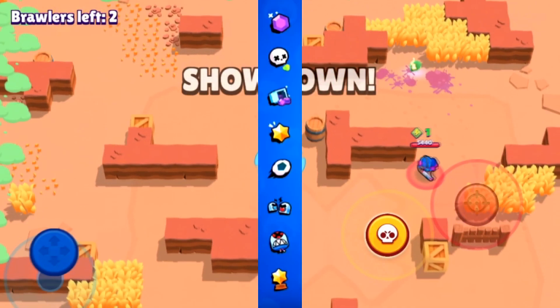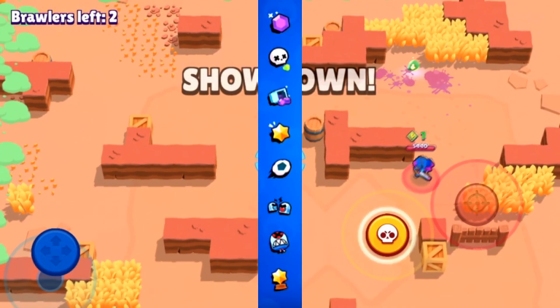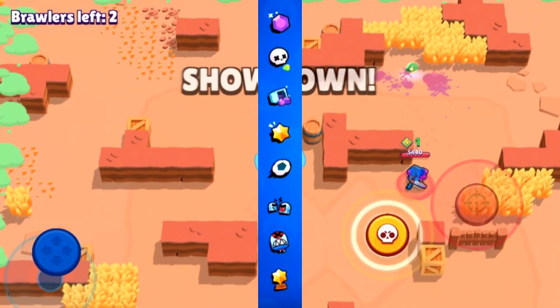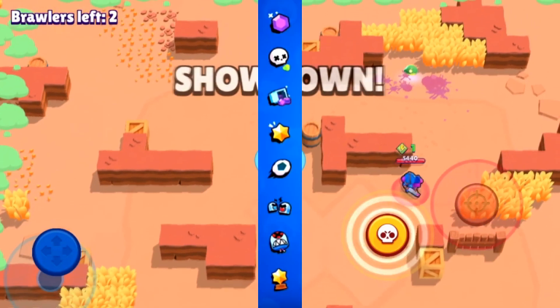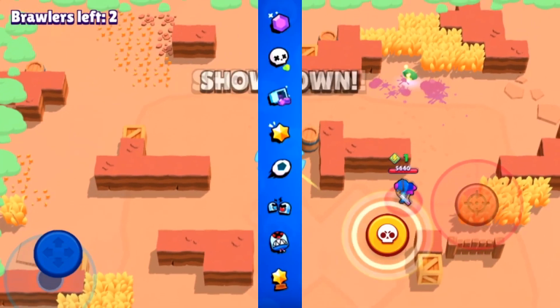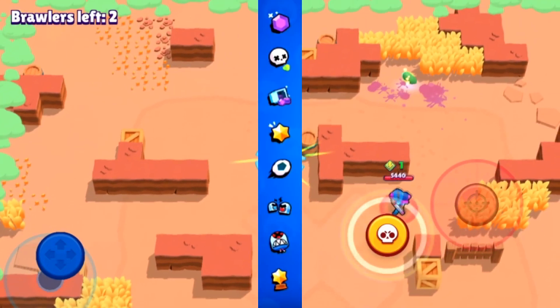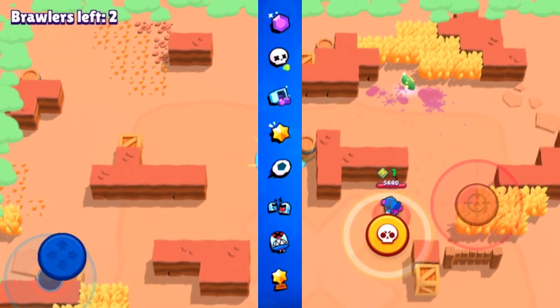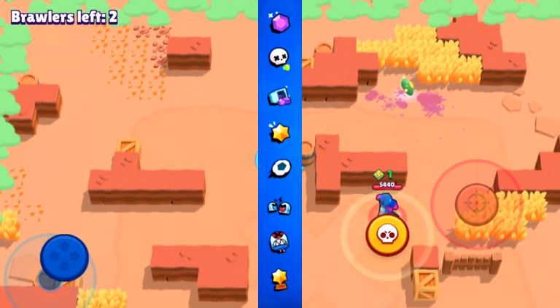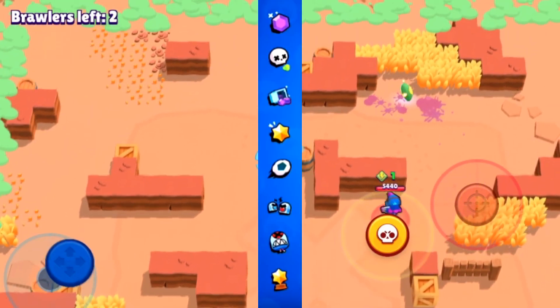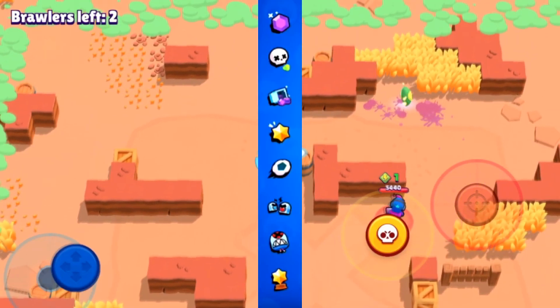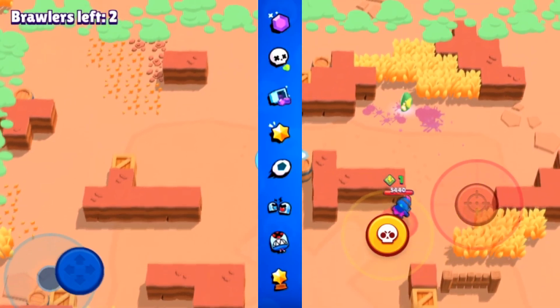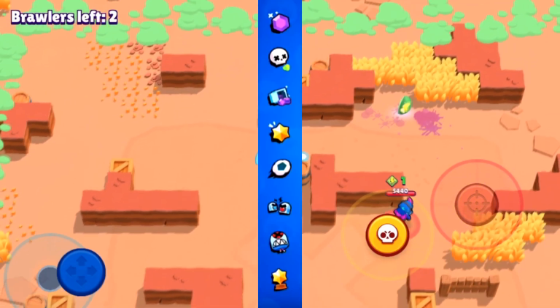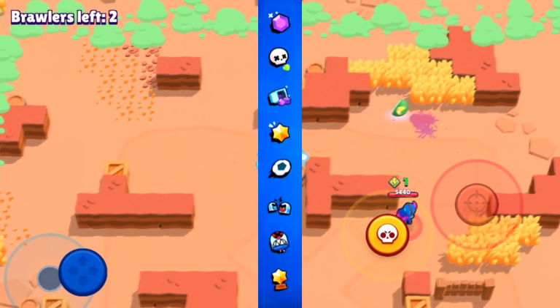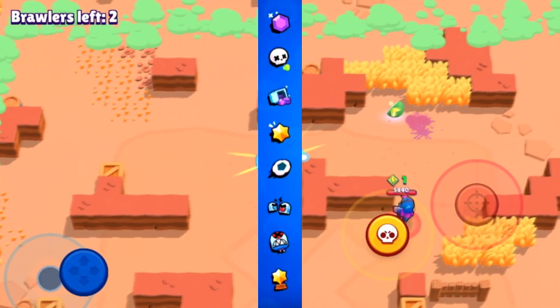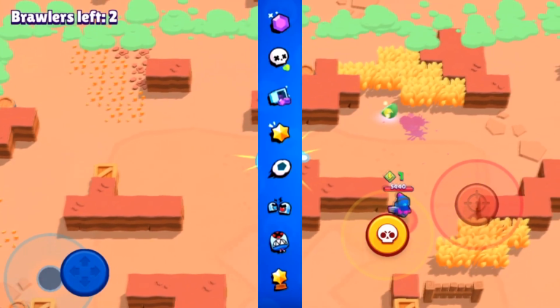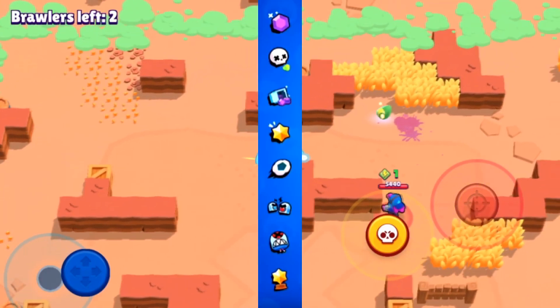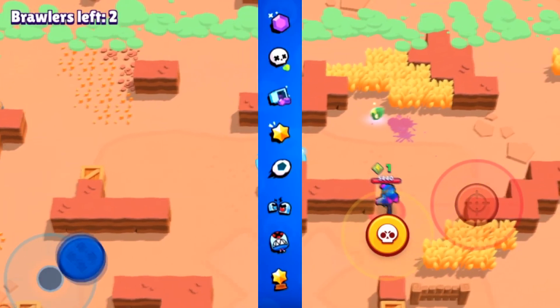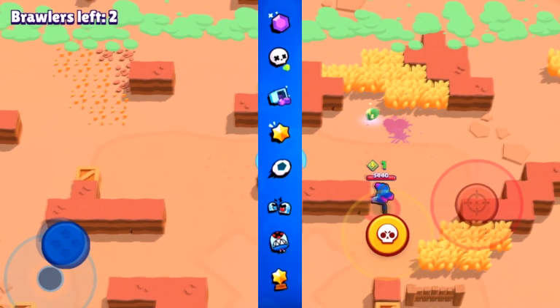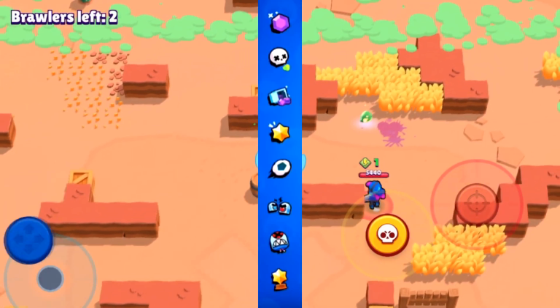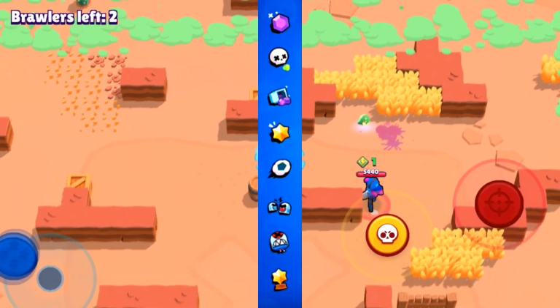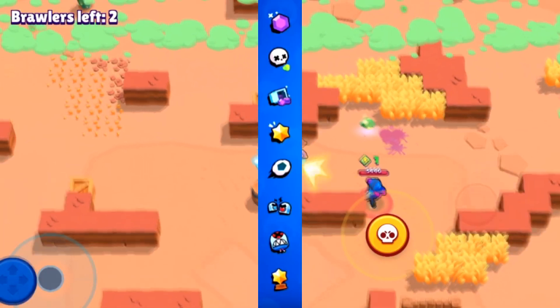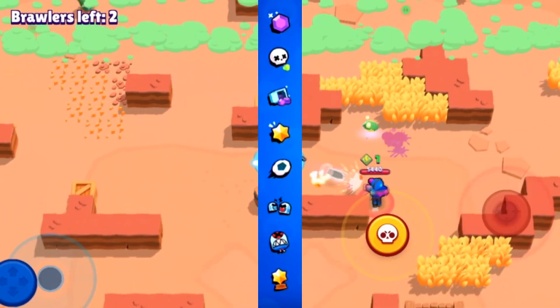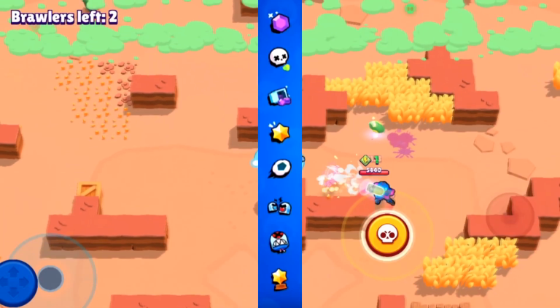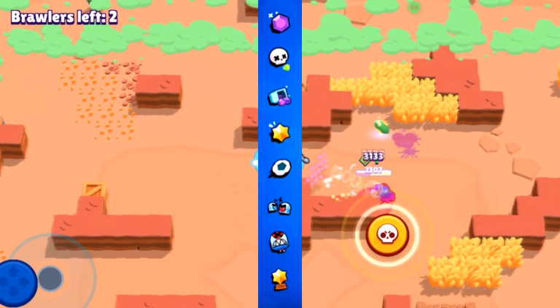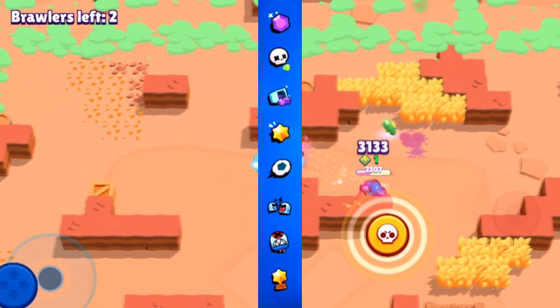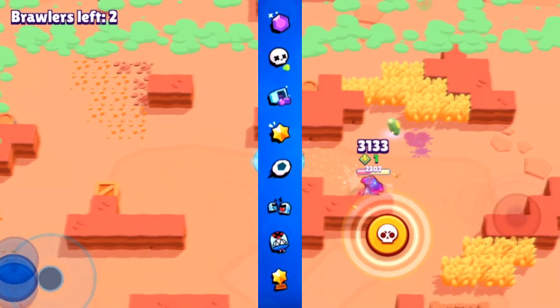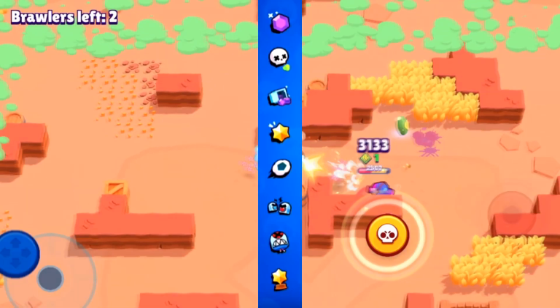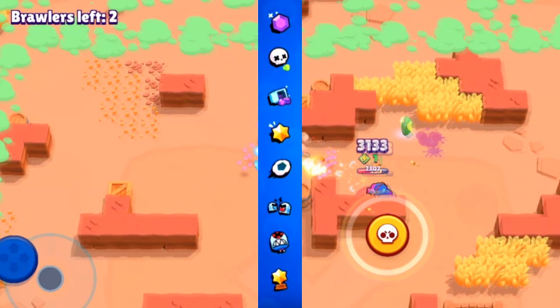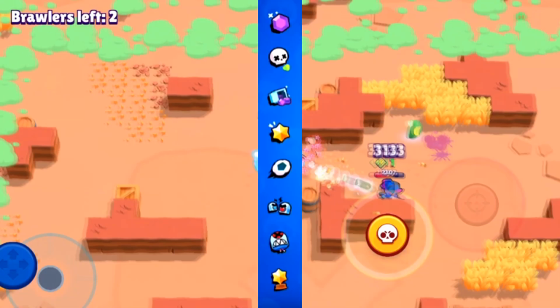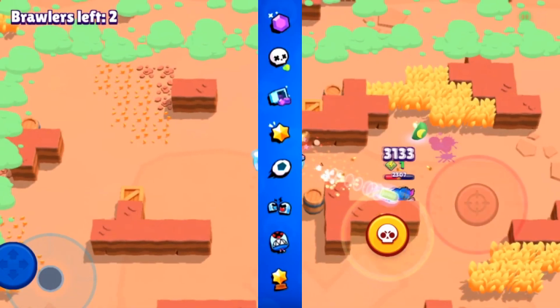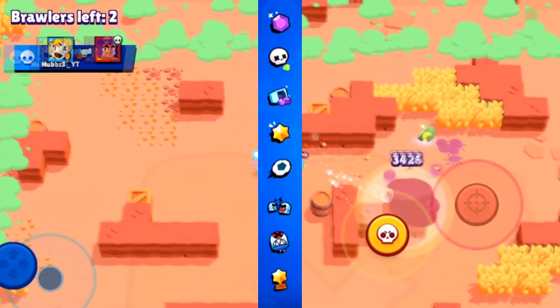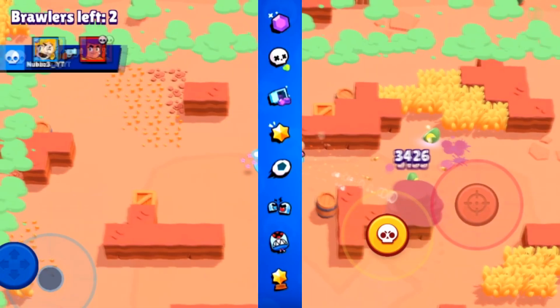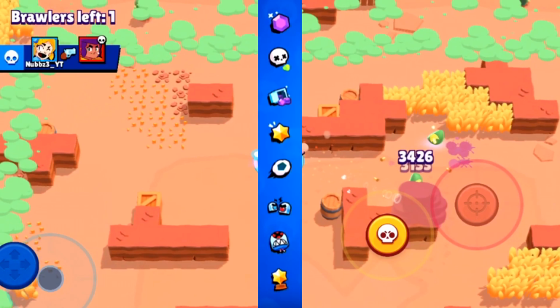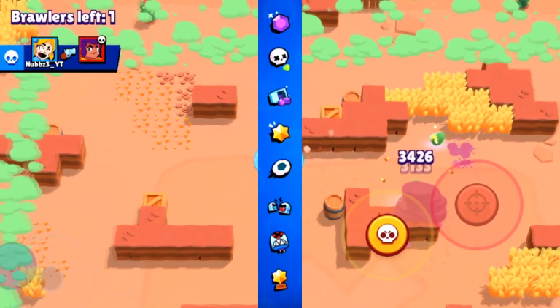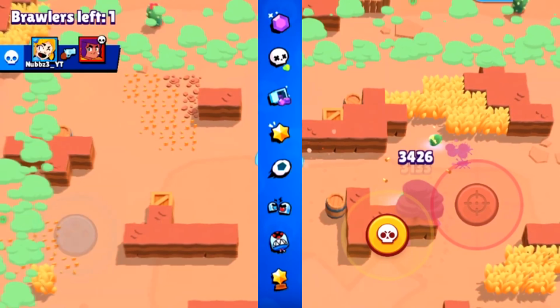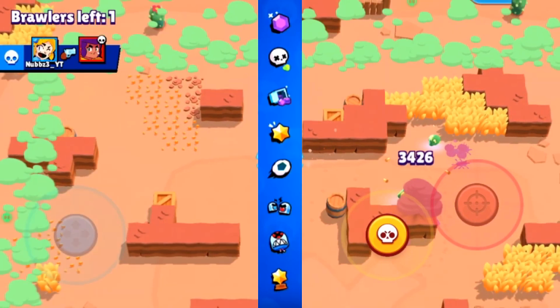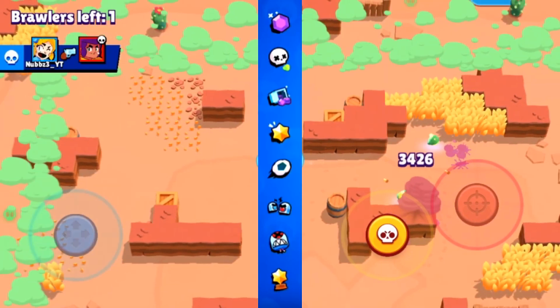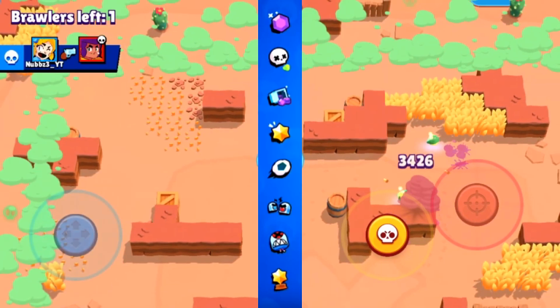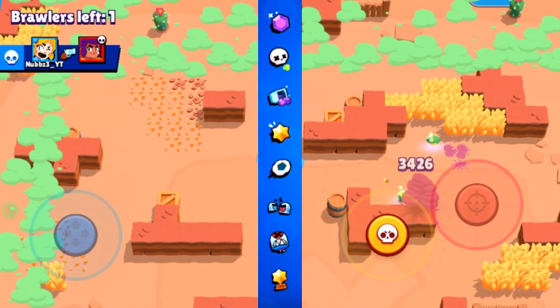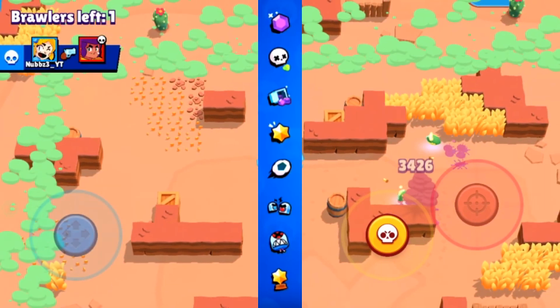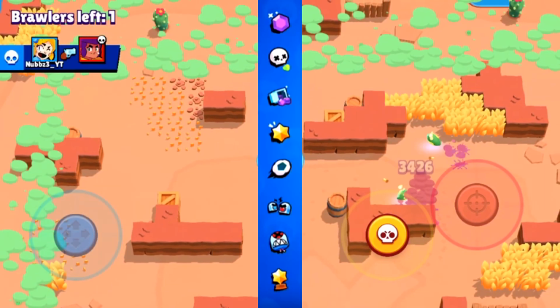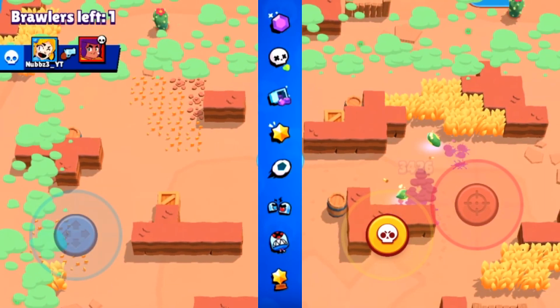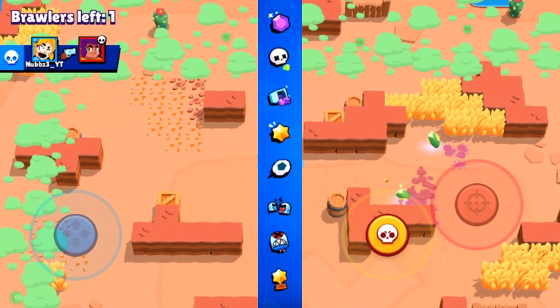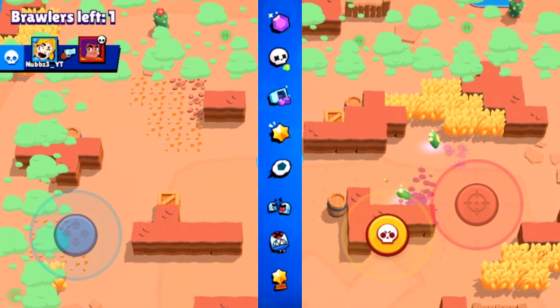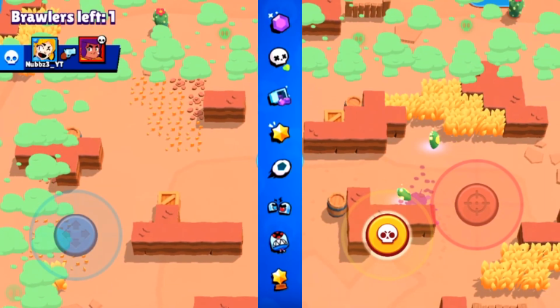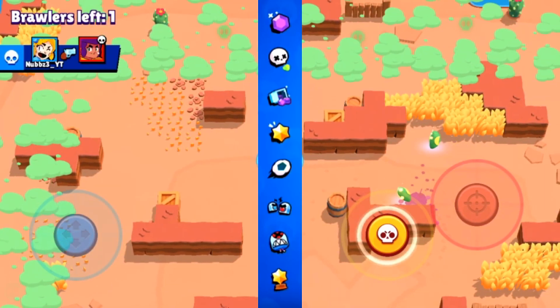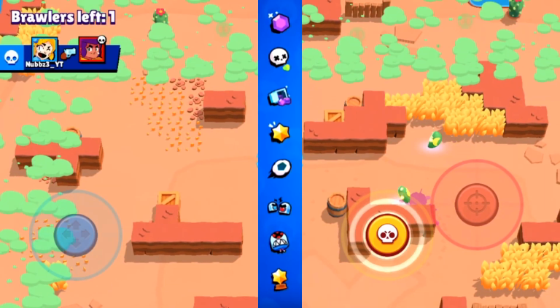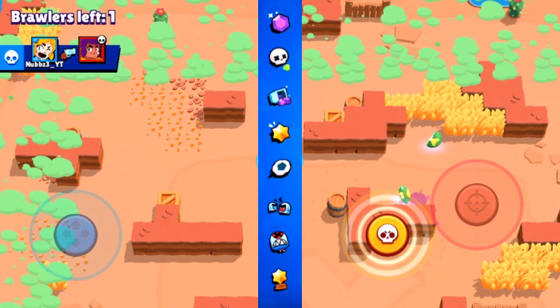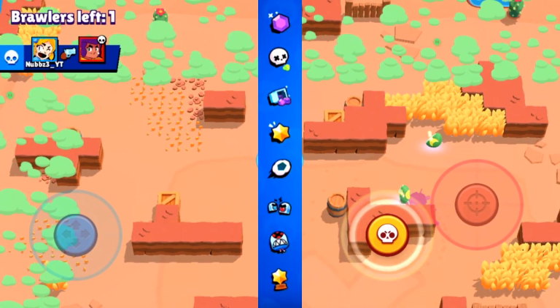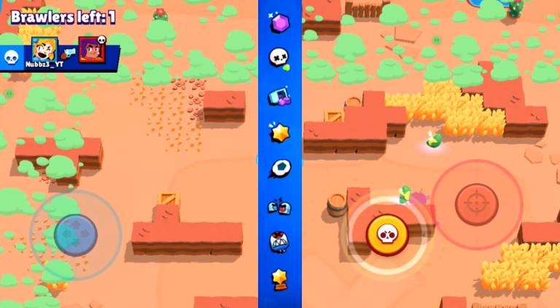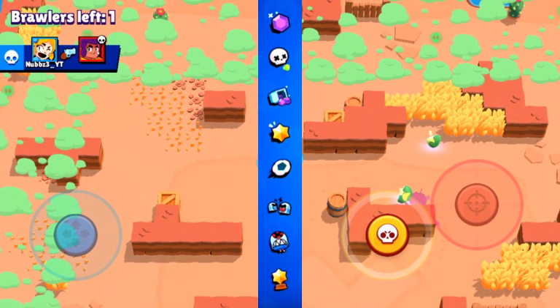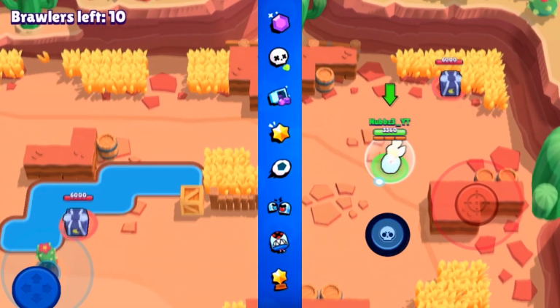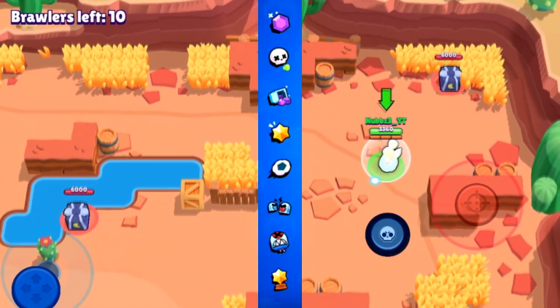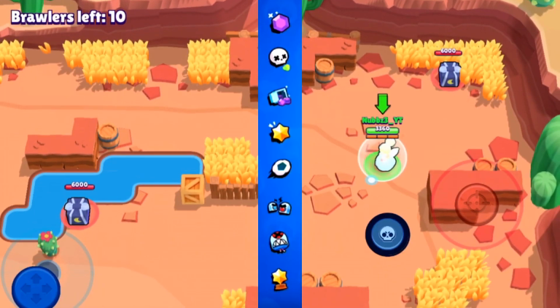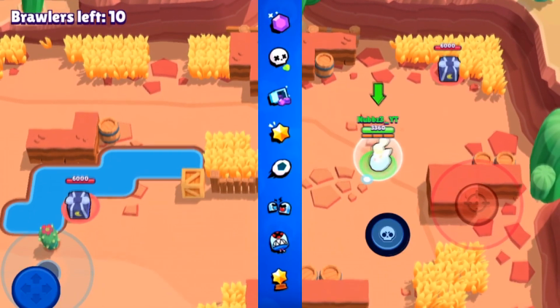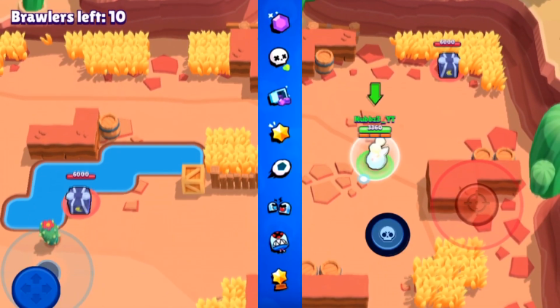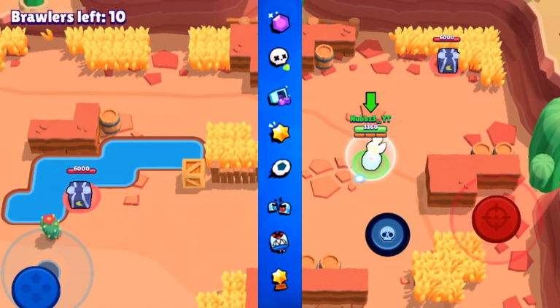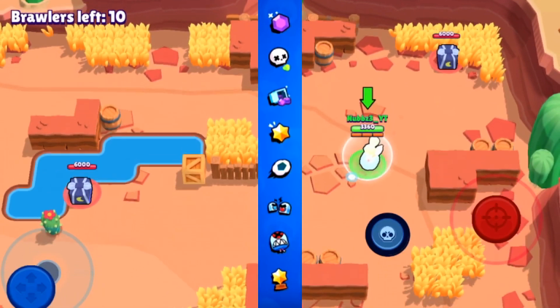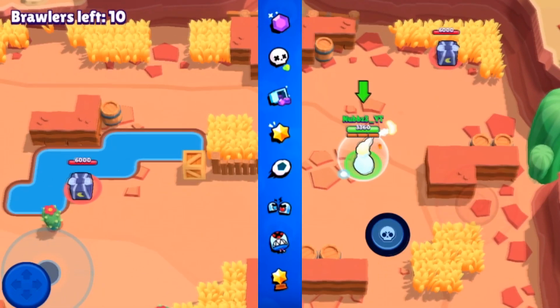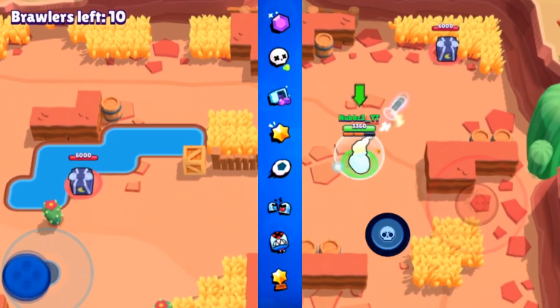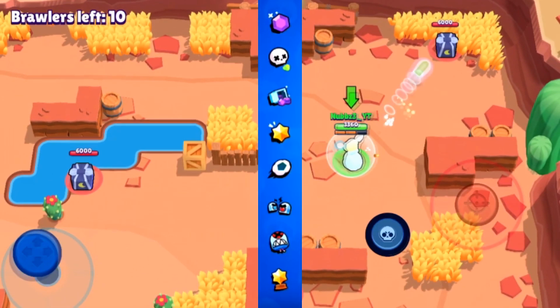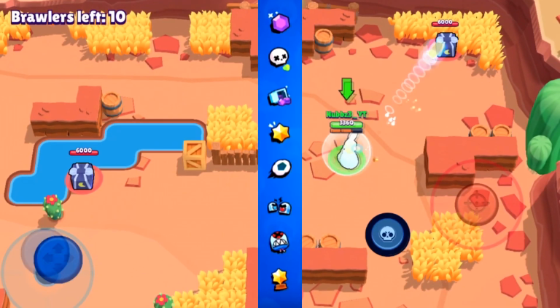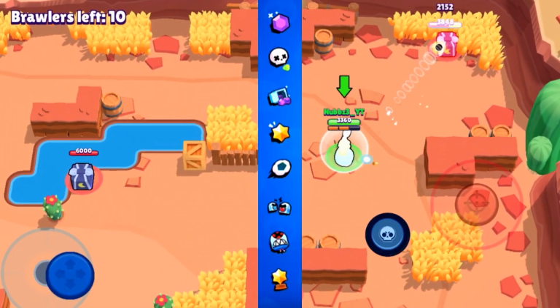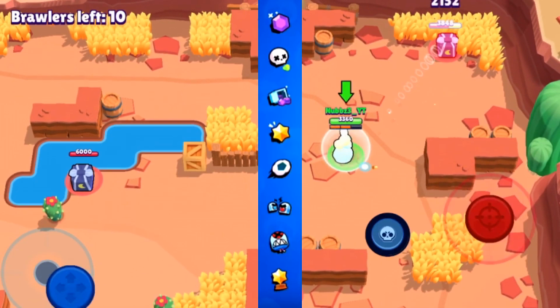Number 18: in Friendly Rooms, you can now click on icons to go right to the maps for whatever mode you want to play. It's not much, but it's helpful.